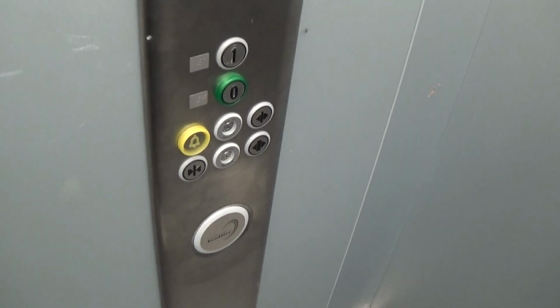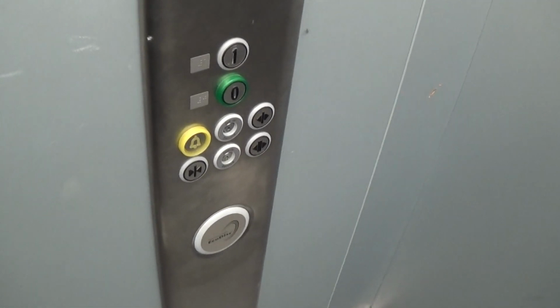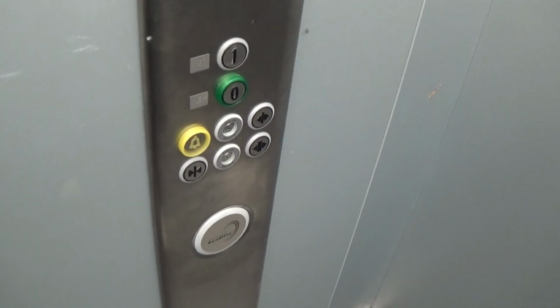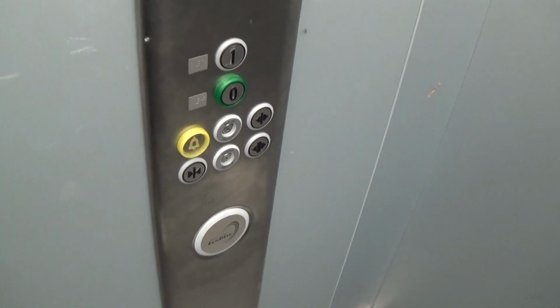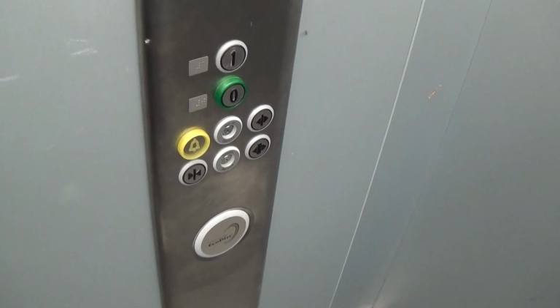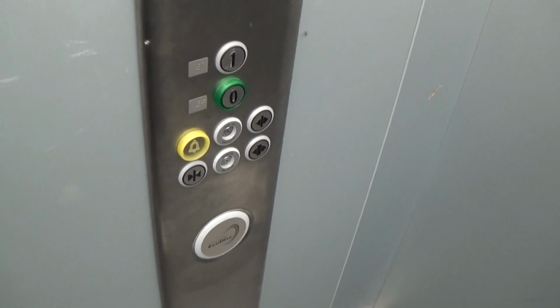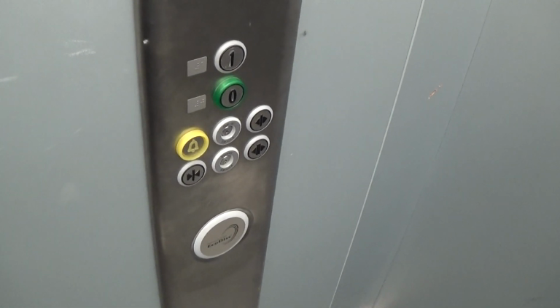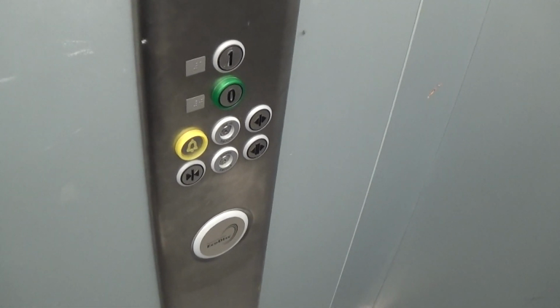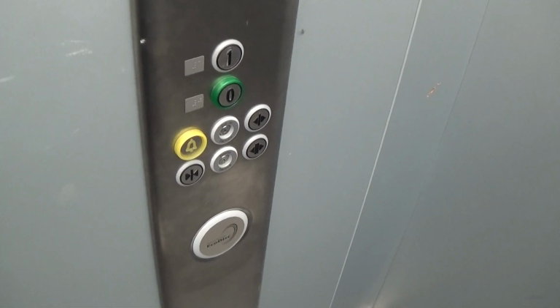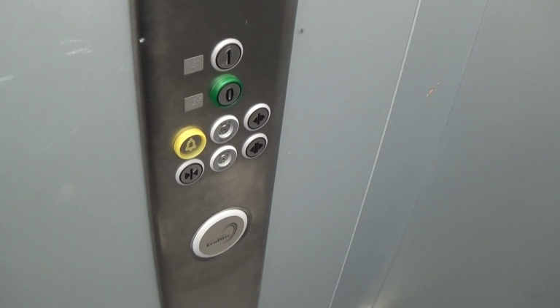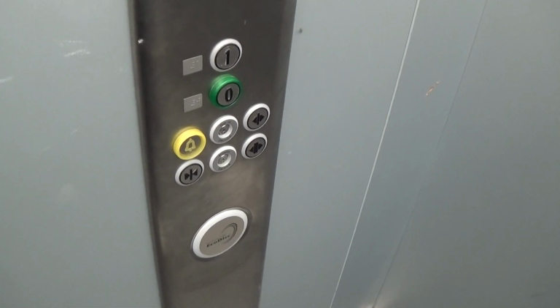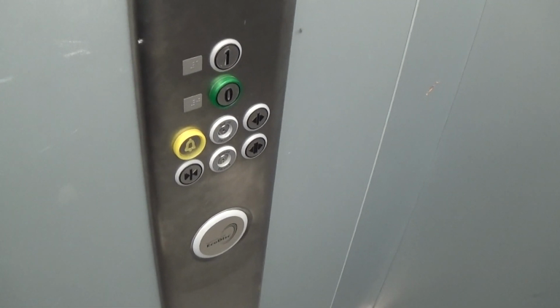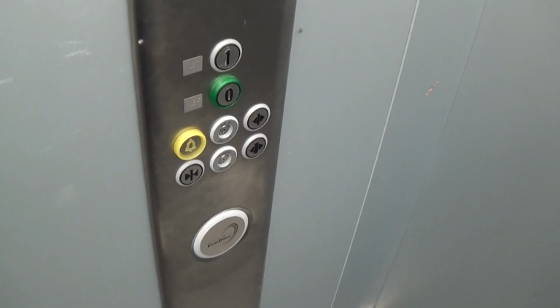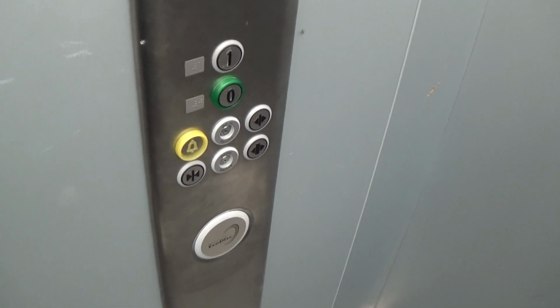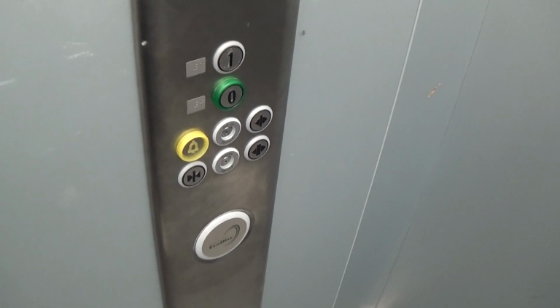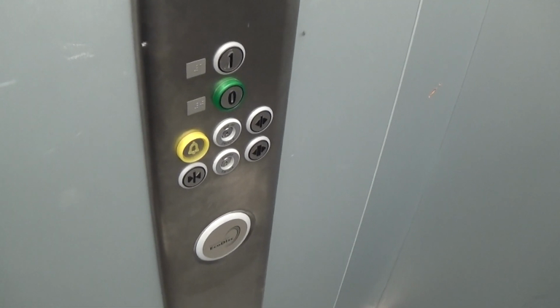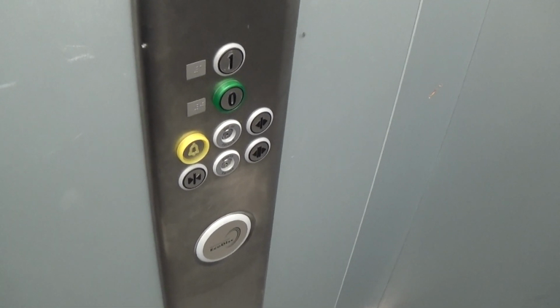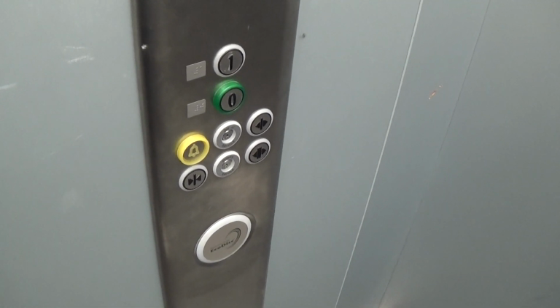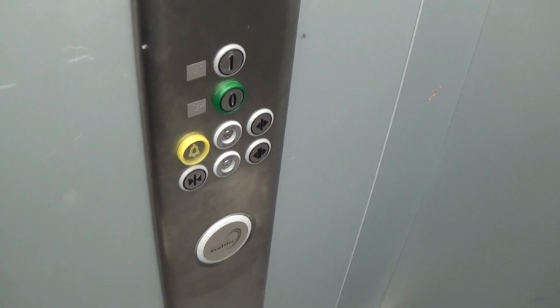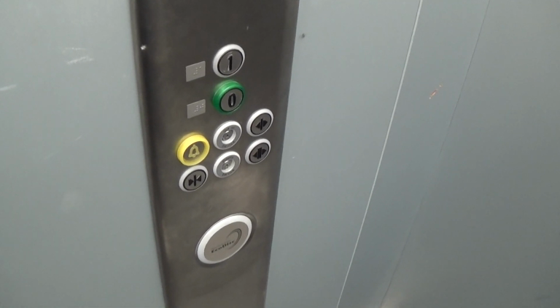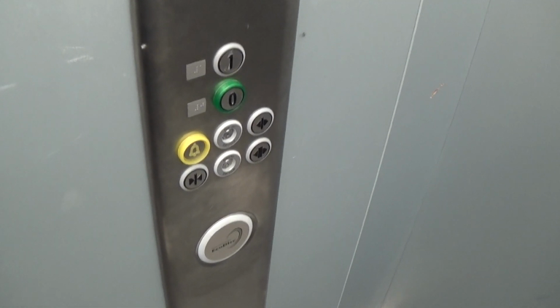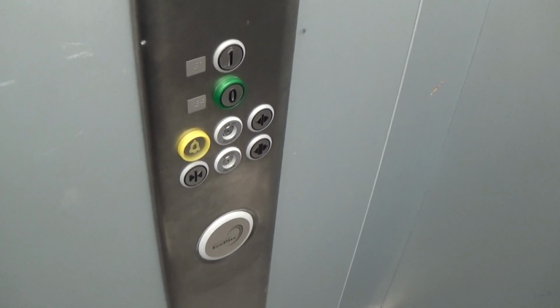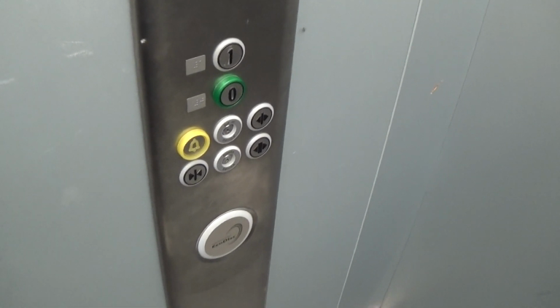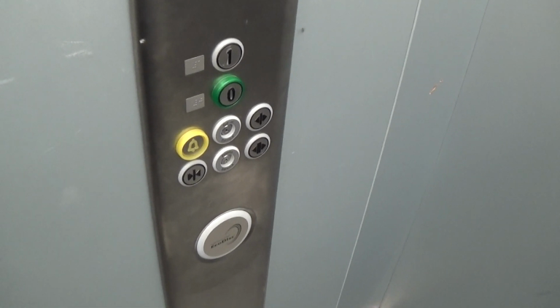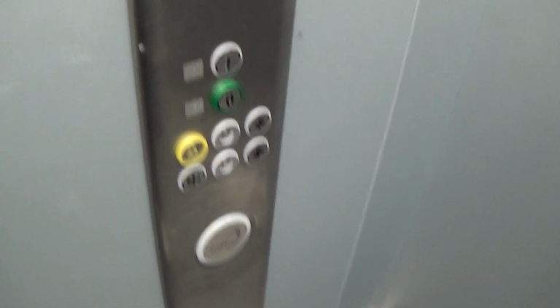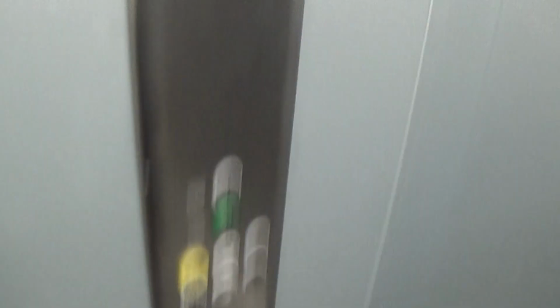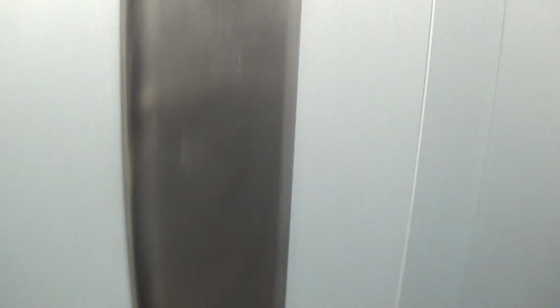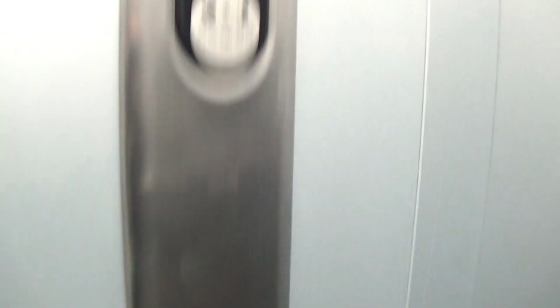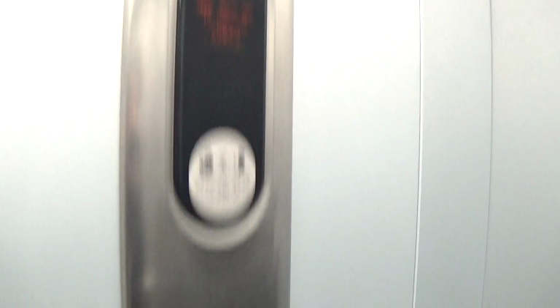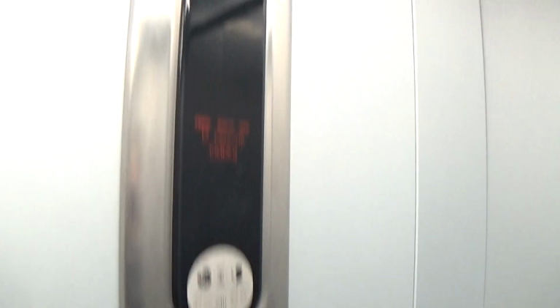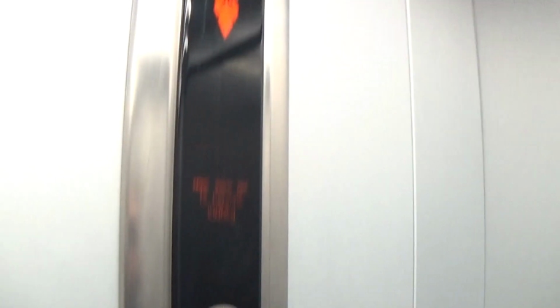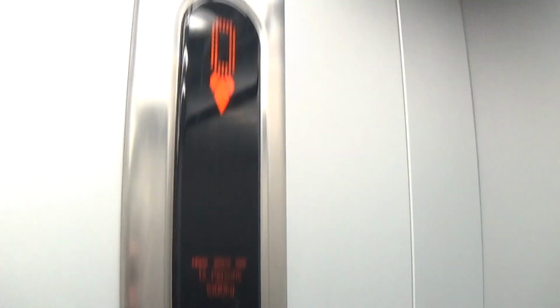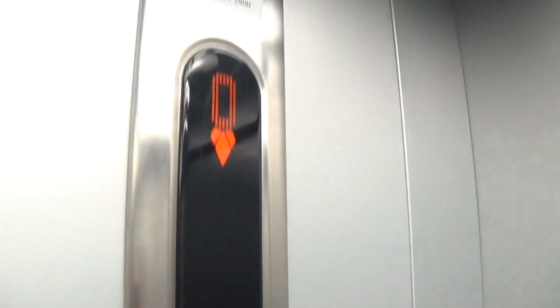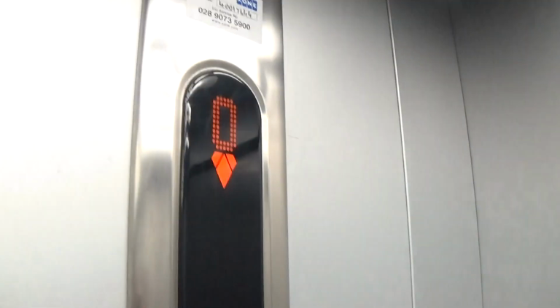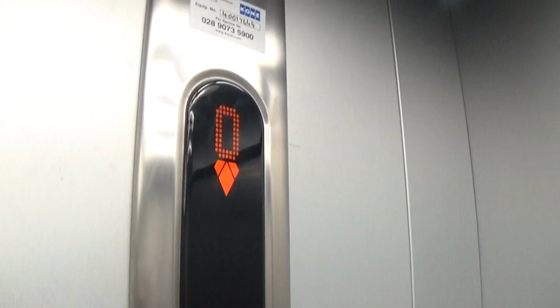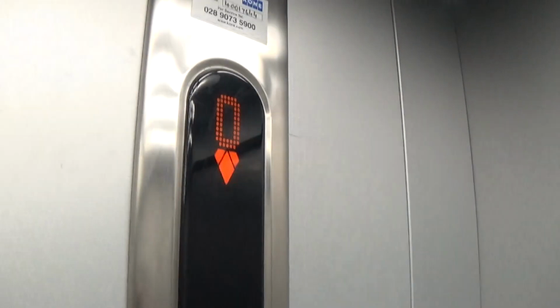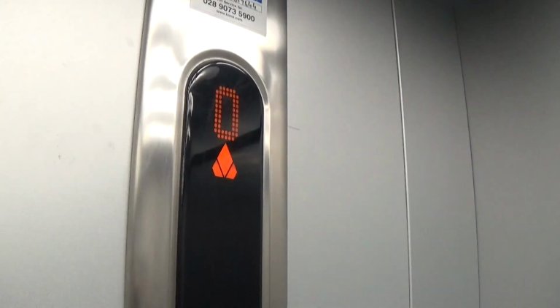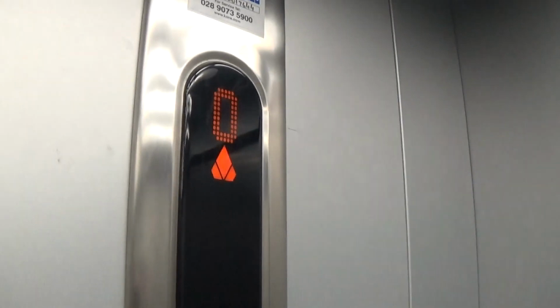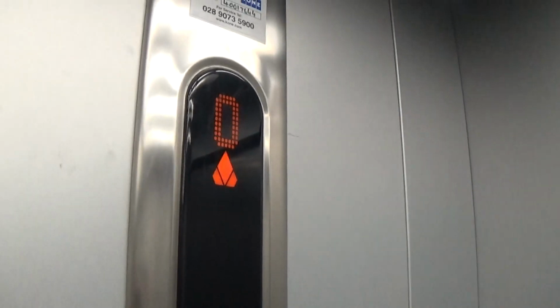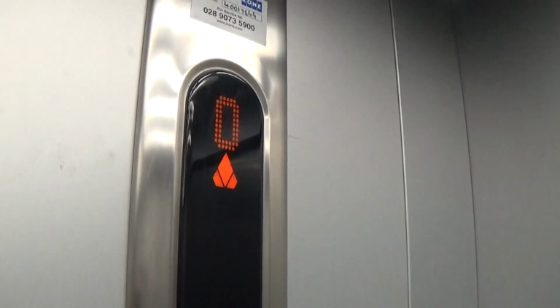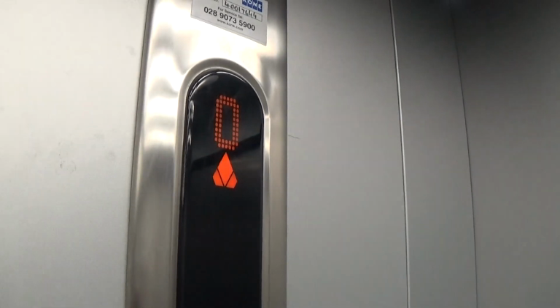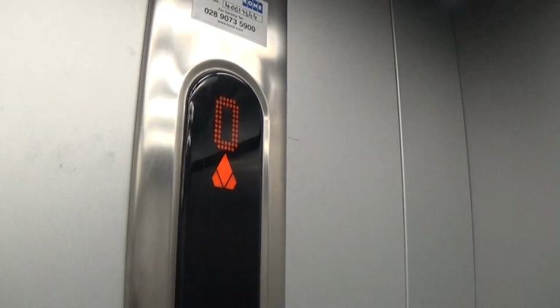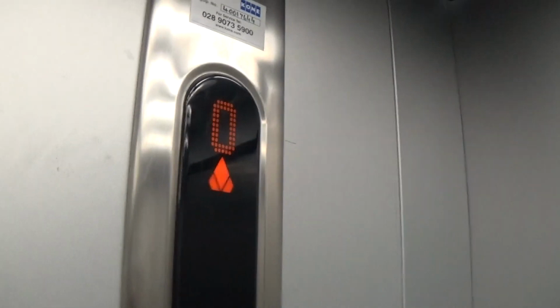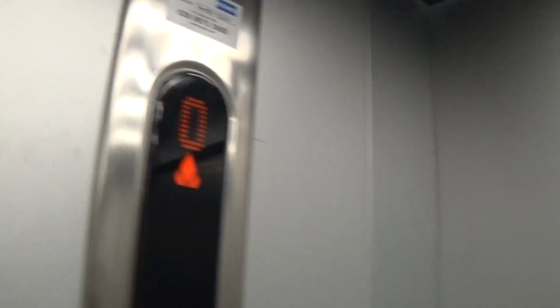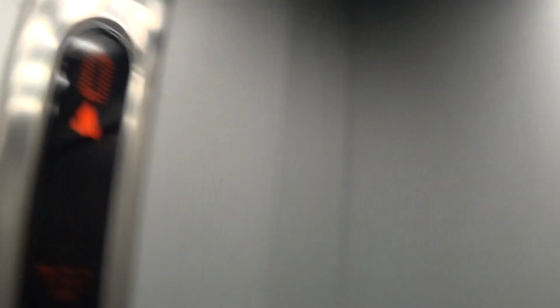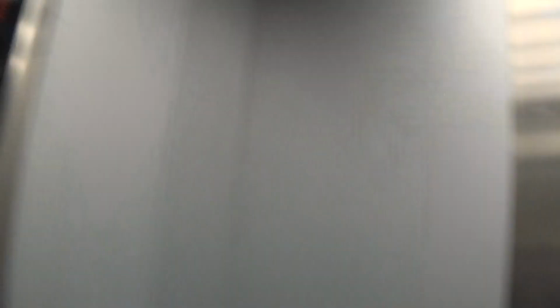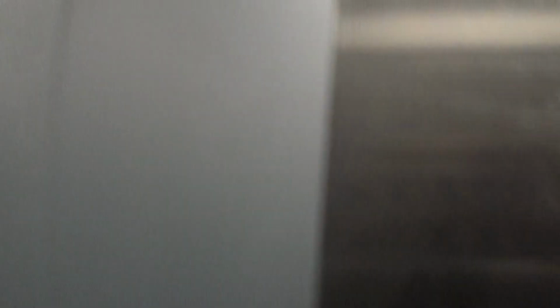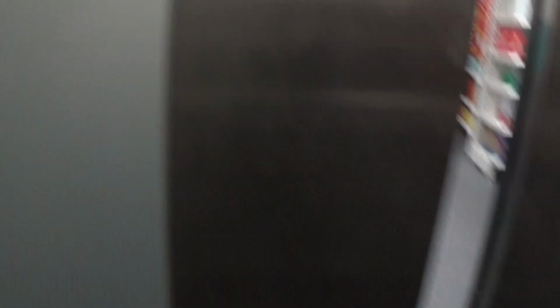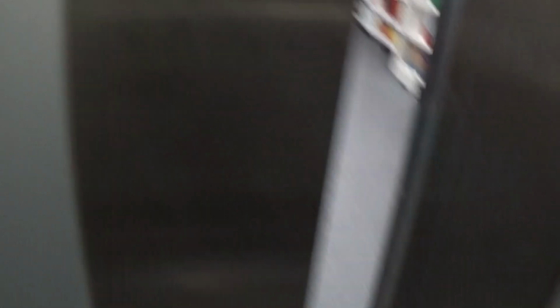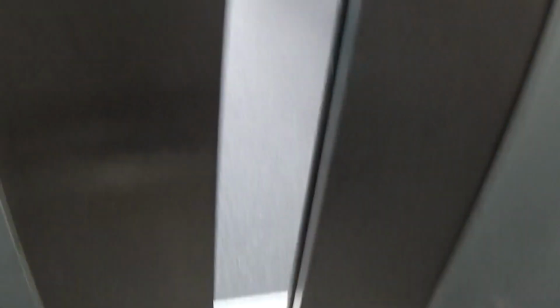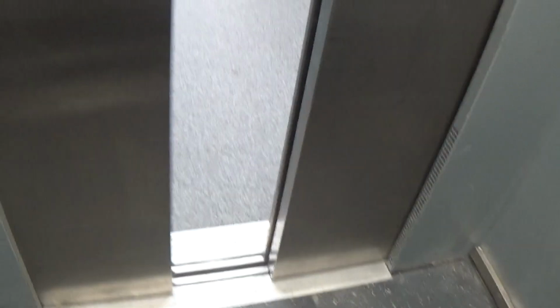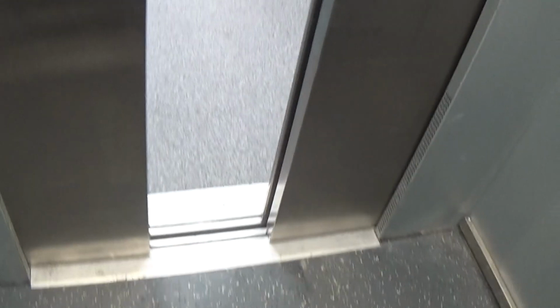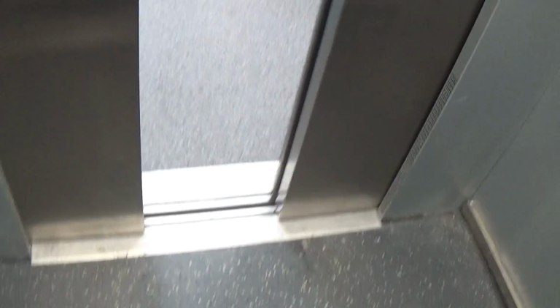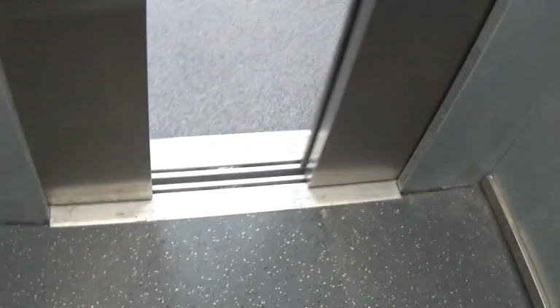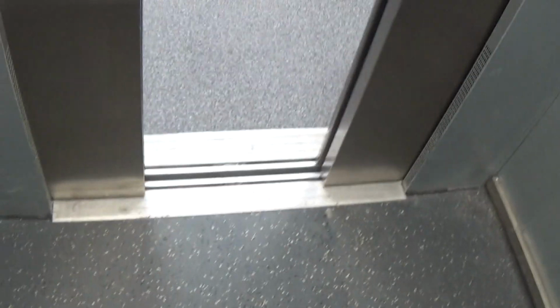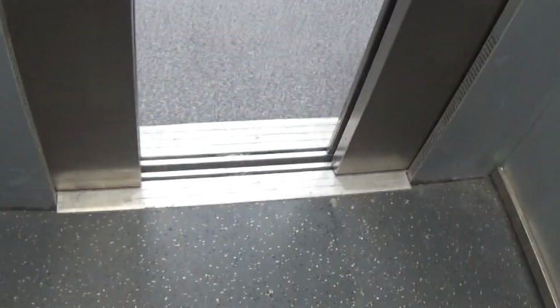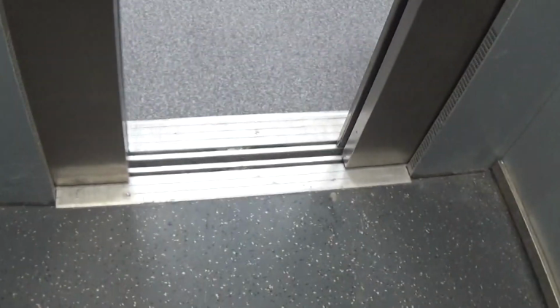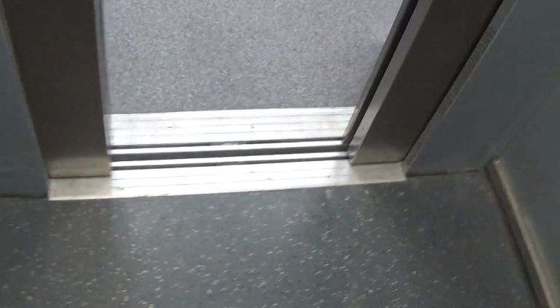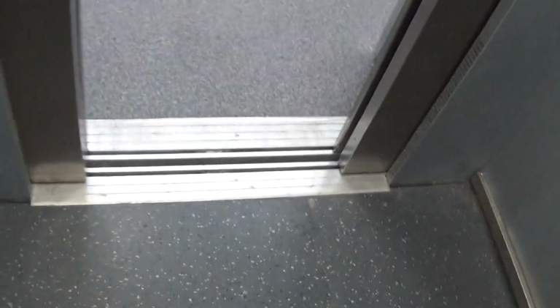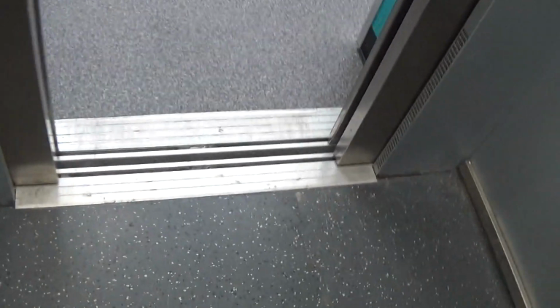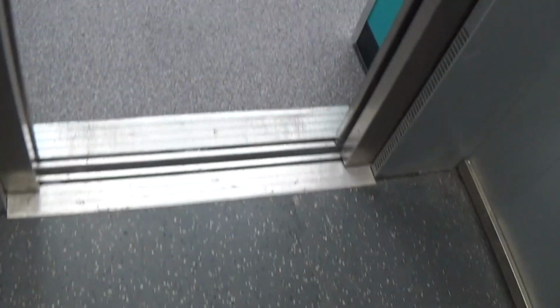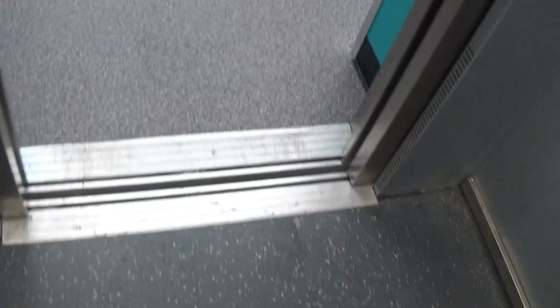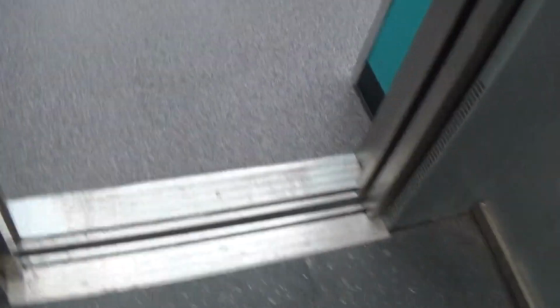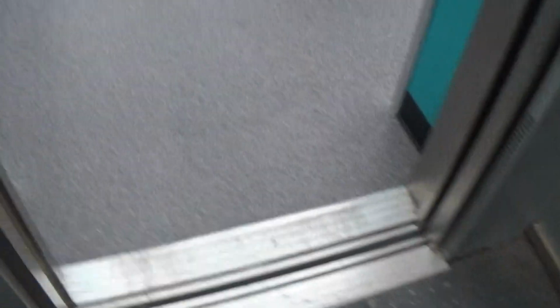Here we are, back down to zero. Fixtures, EcoDisc logo. Let's exit this lift now.